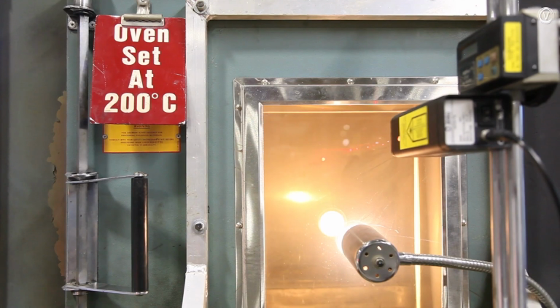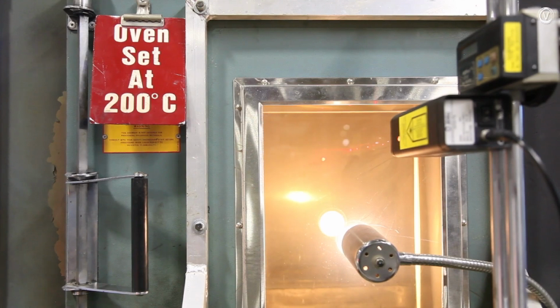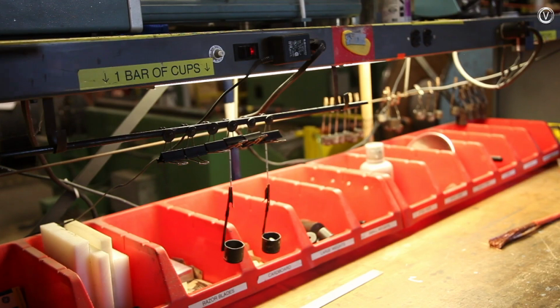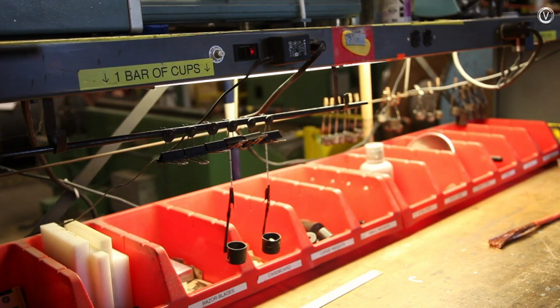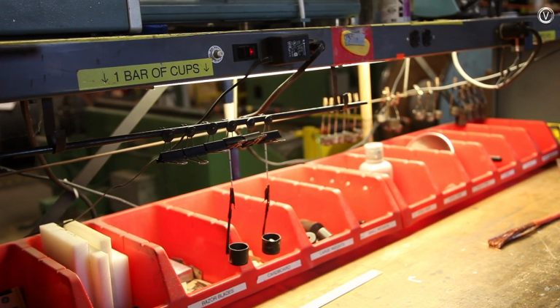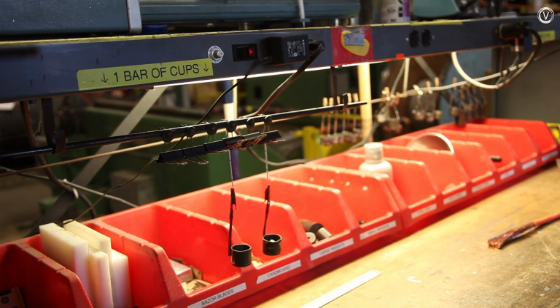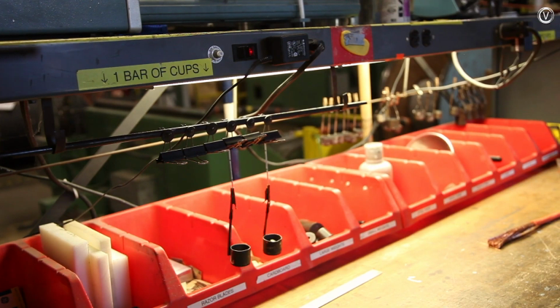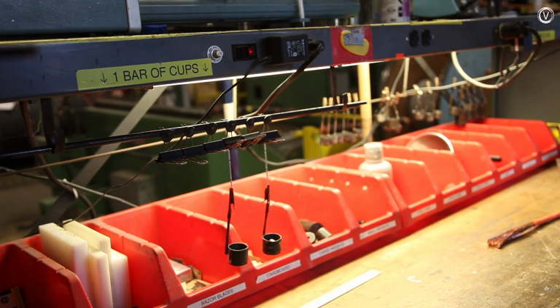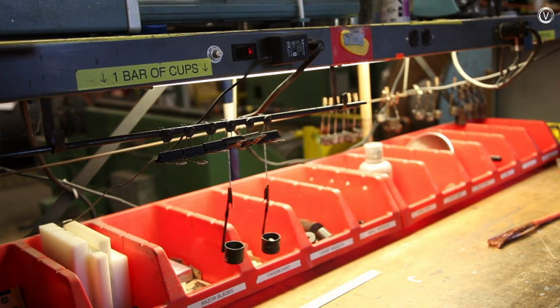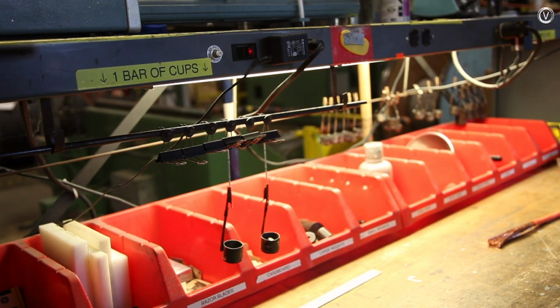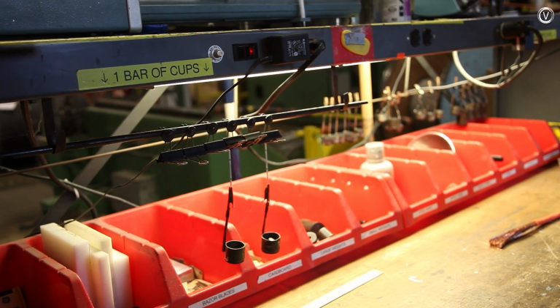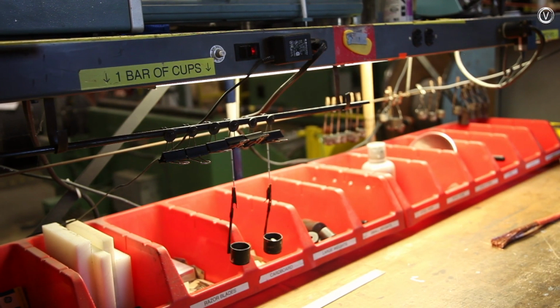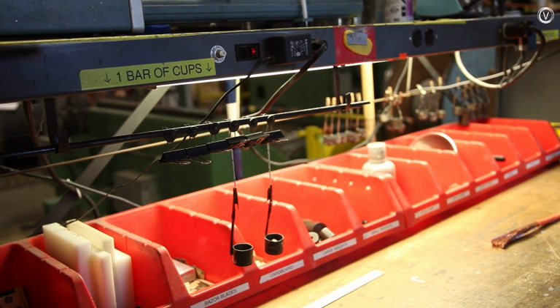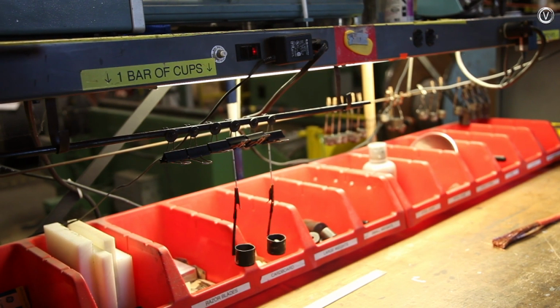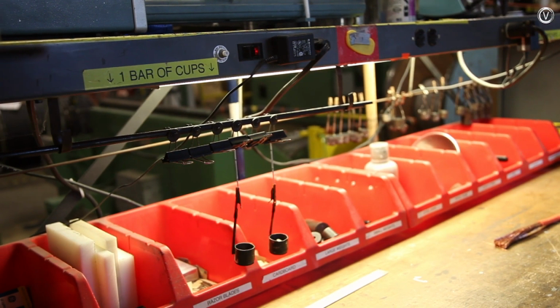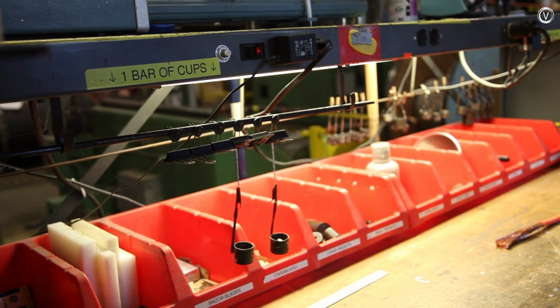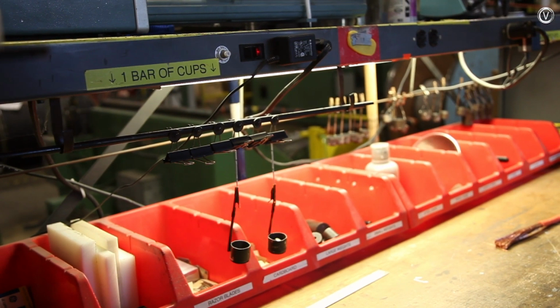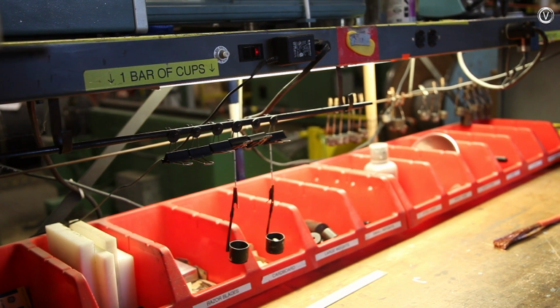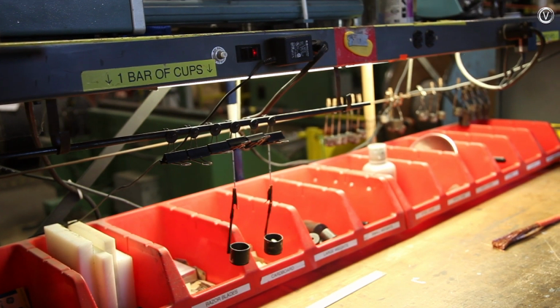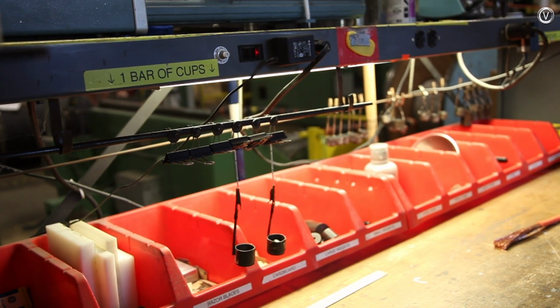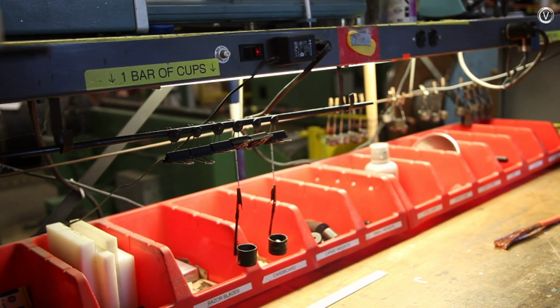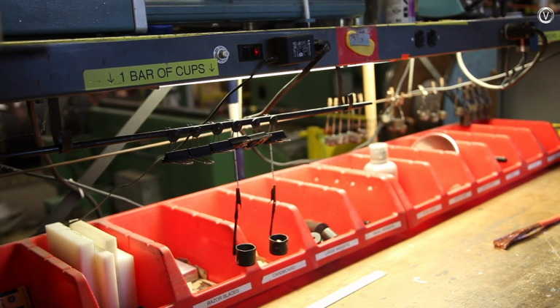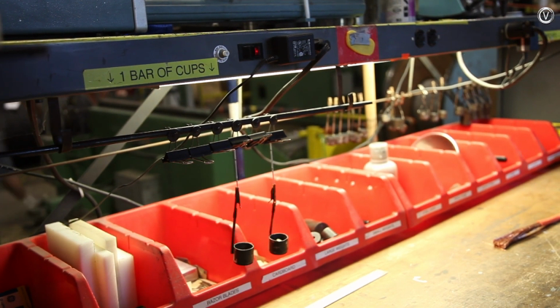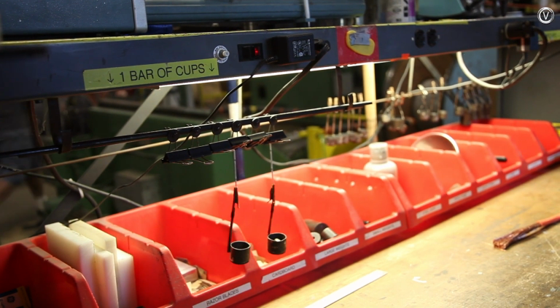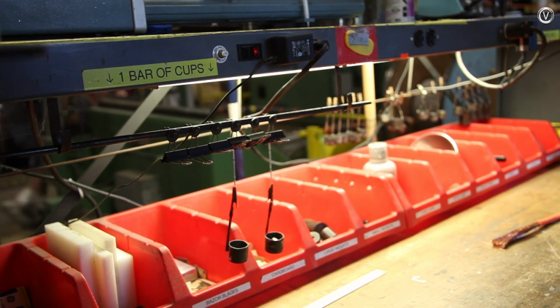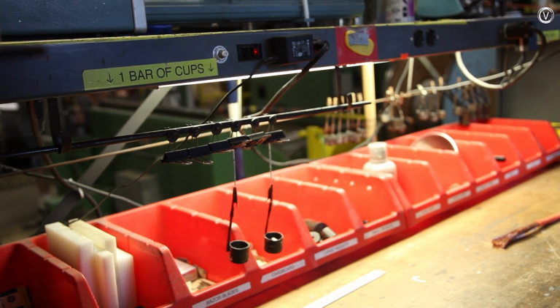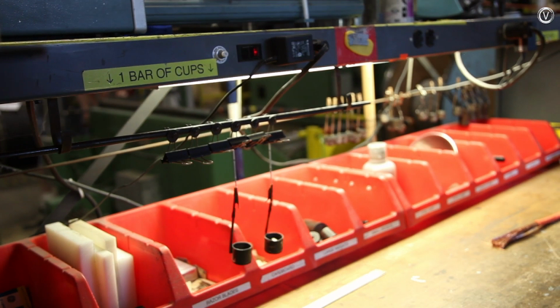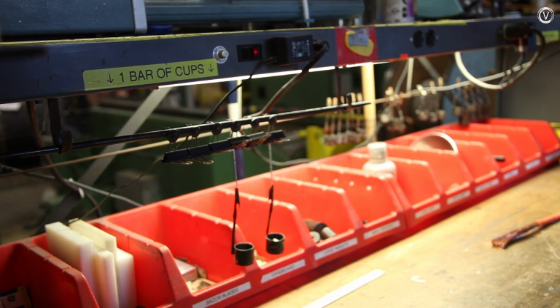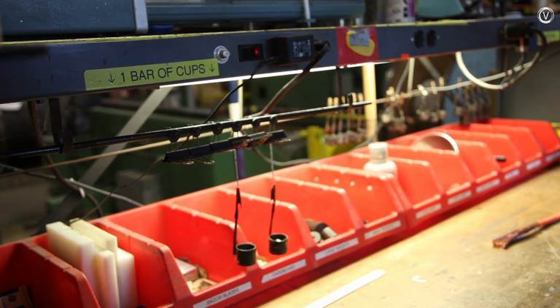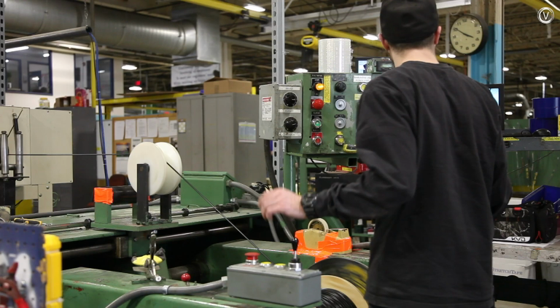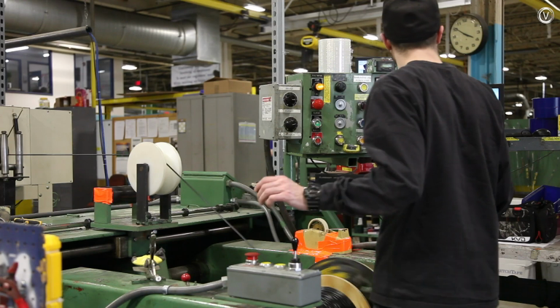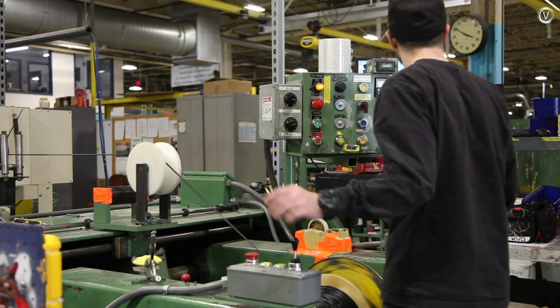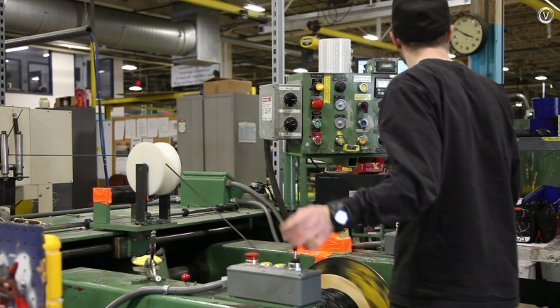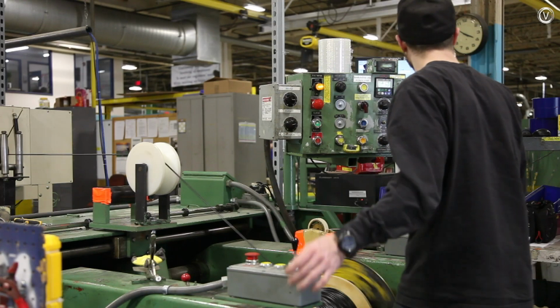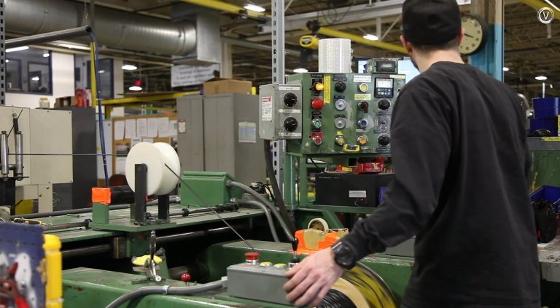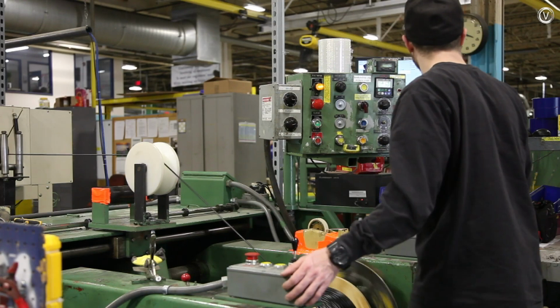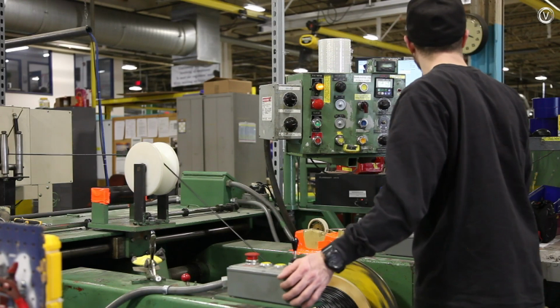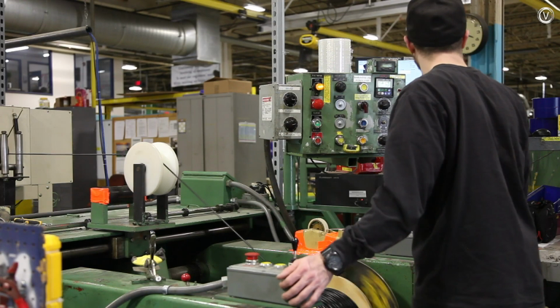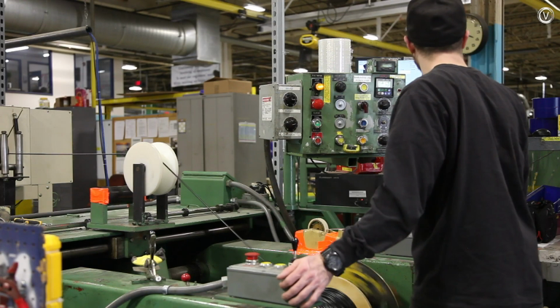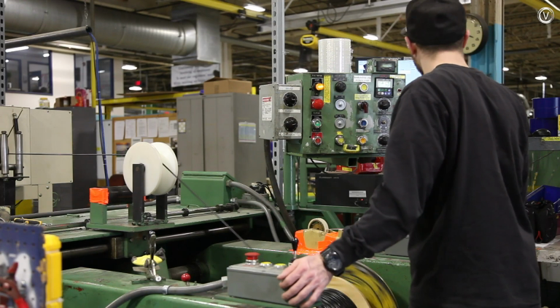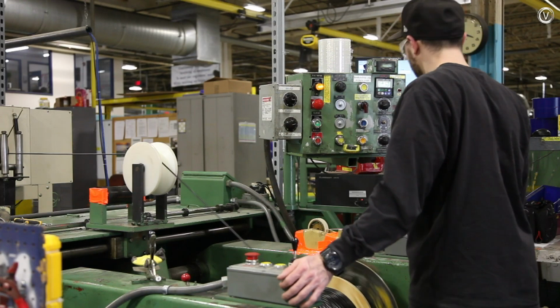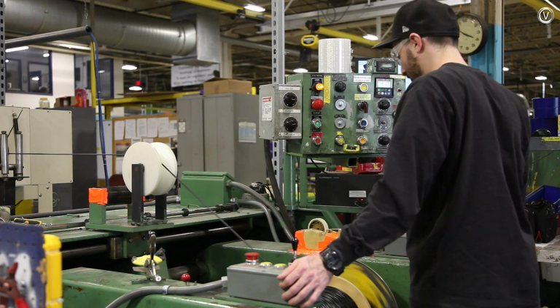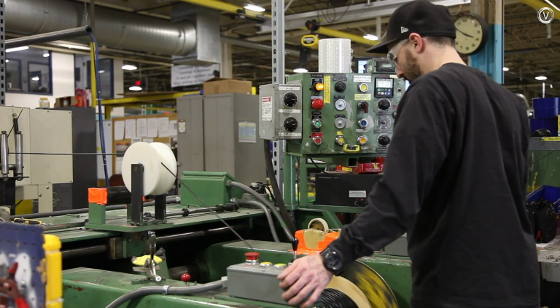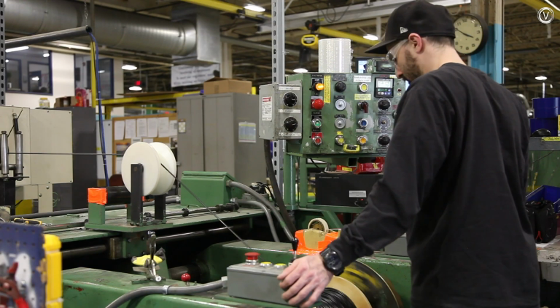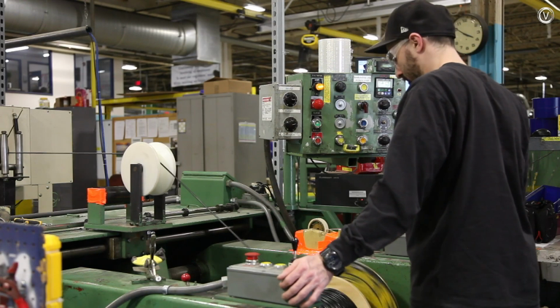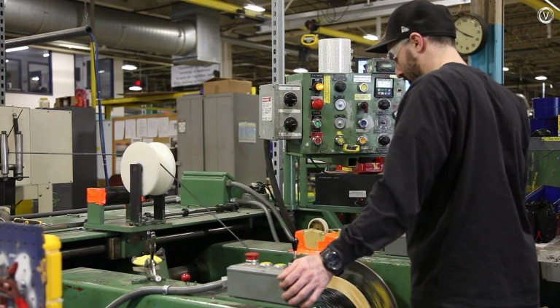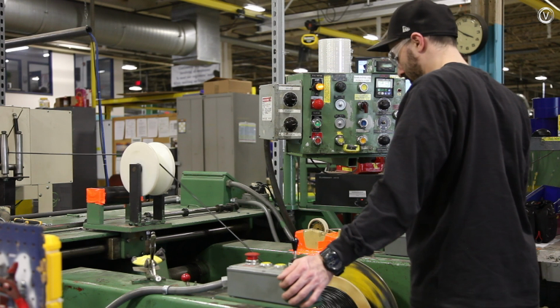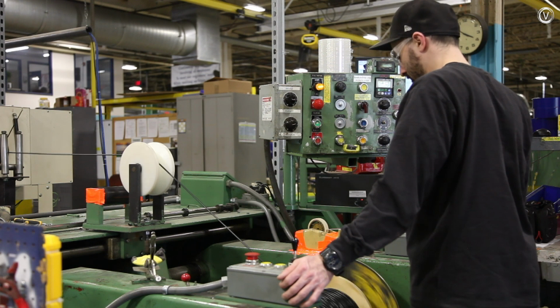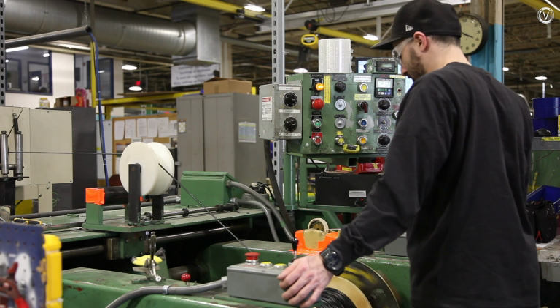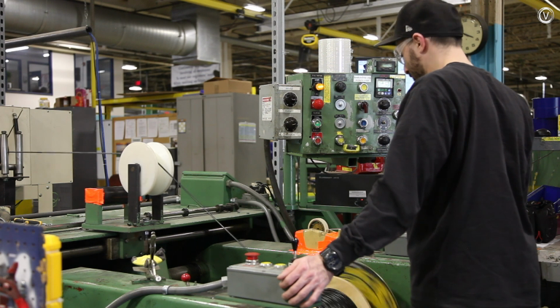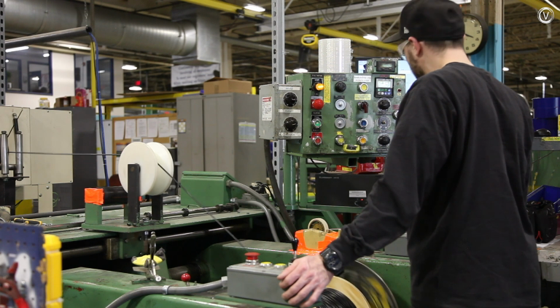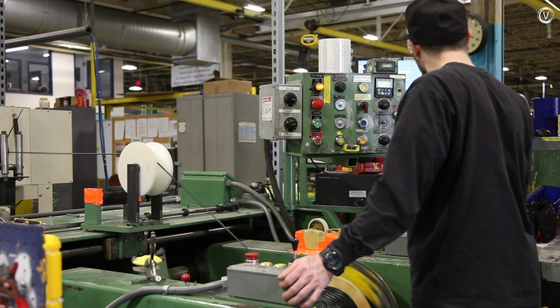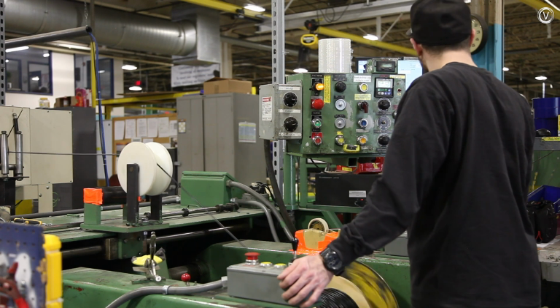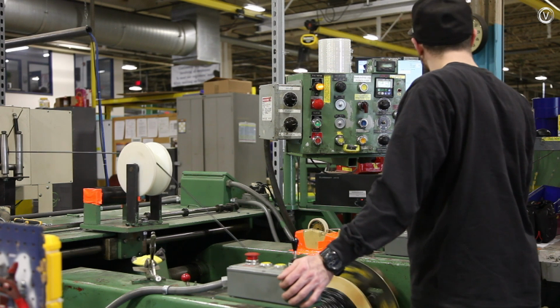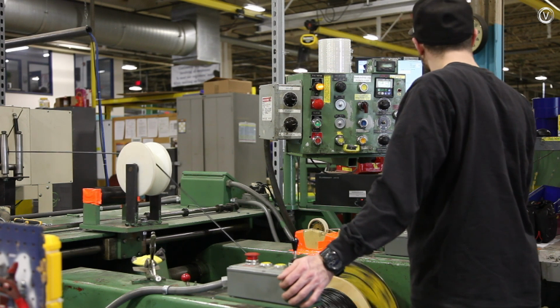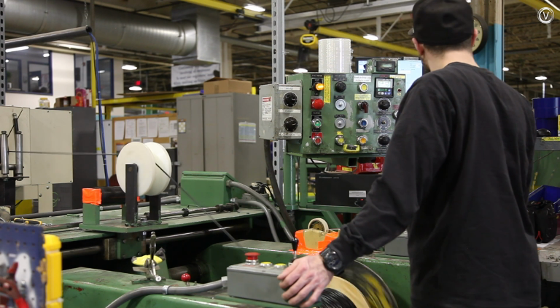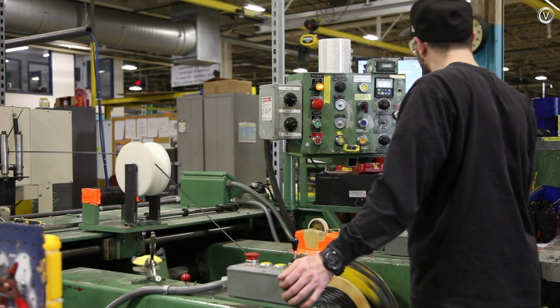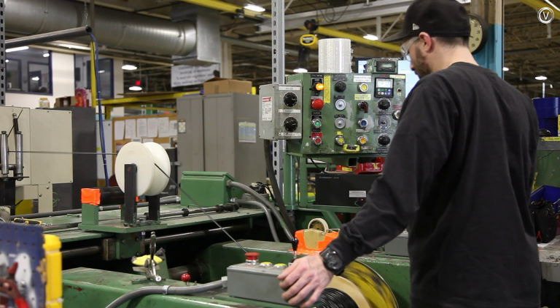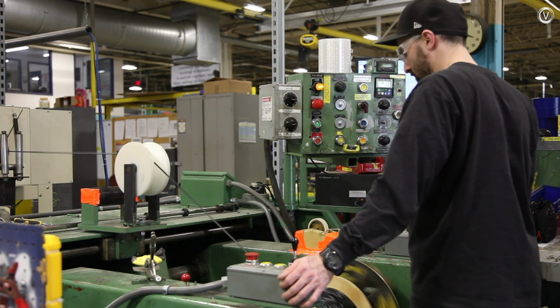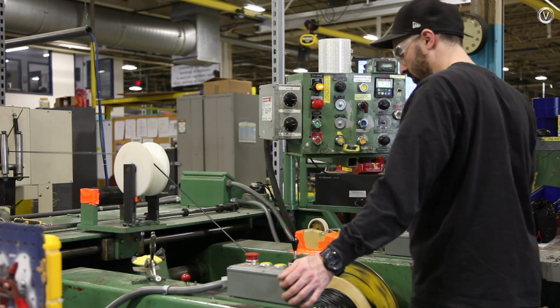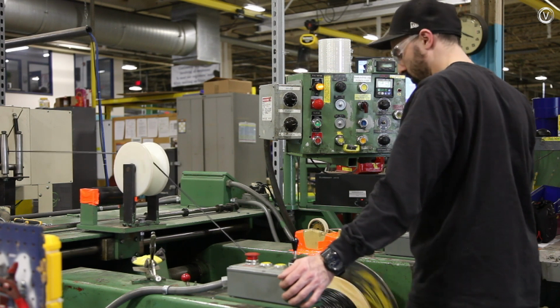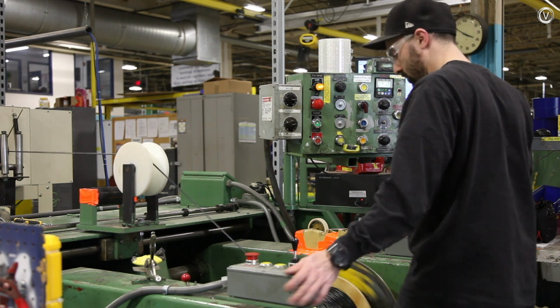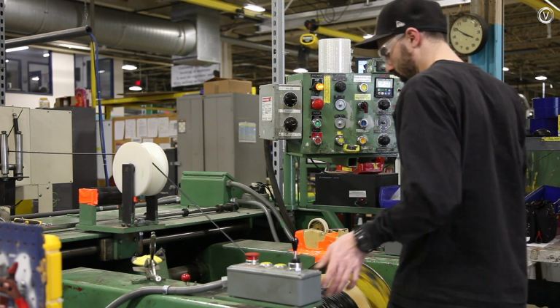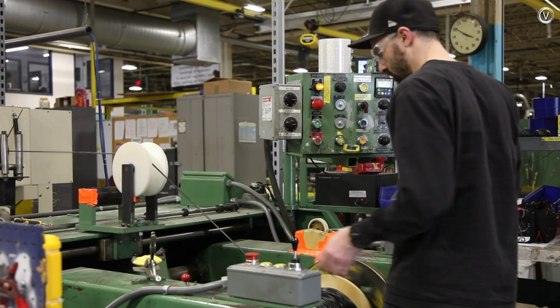Back above ground, the cables are measured out onto wooden spools that will be packaged and ultimately shipped off across the globe.